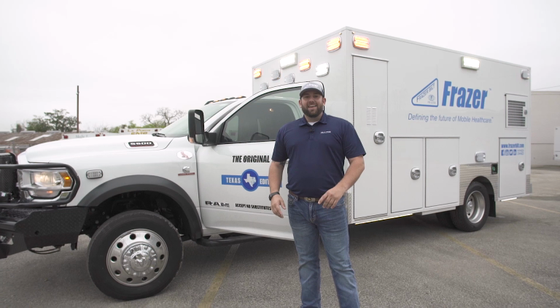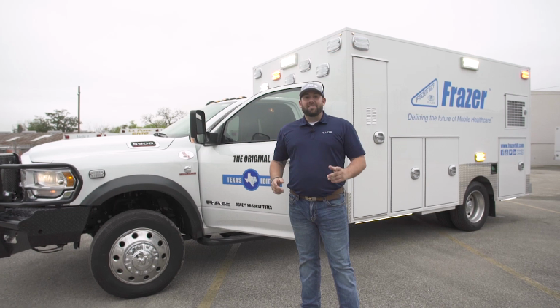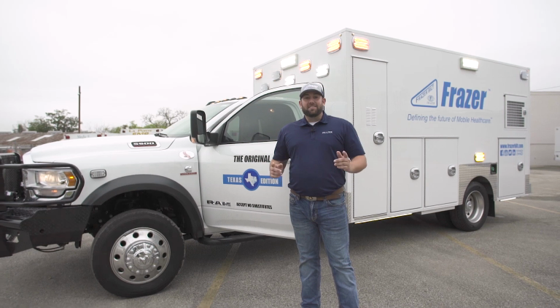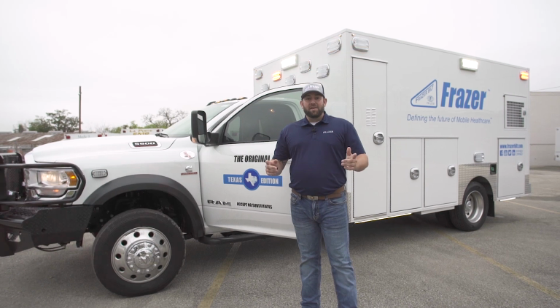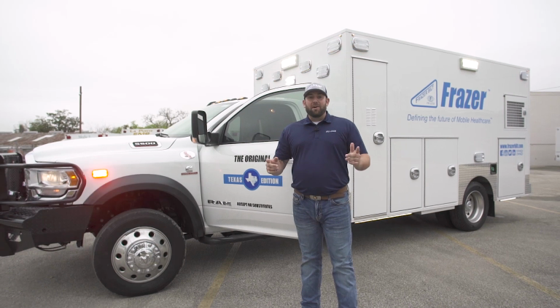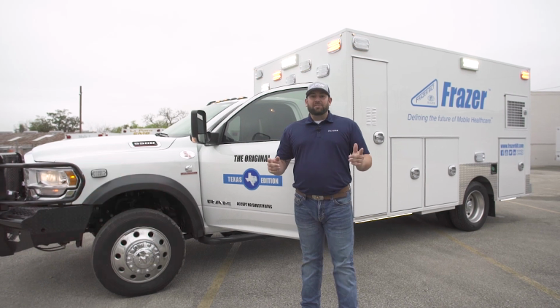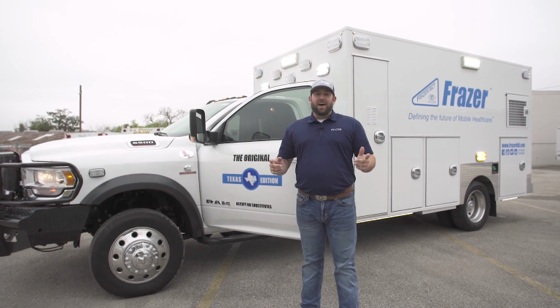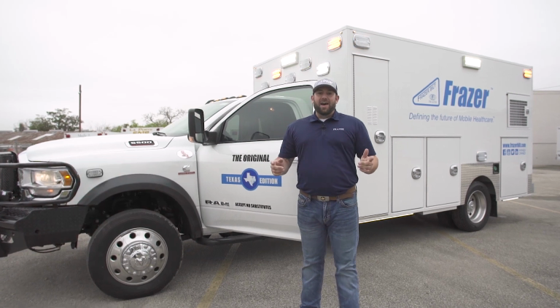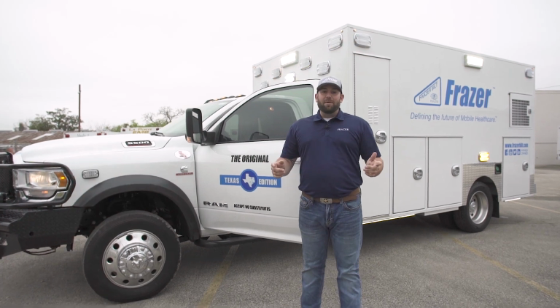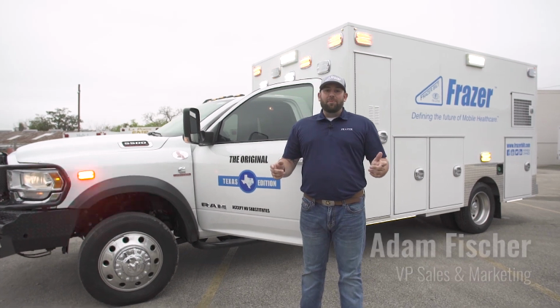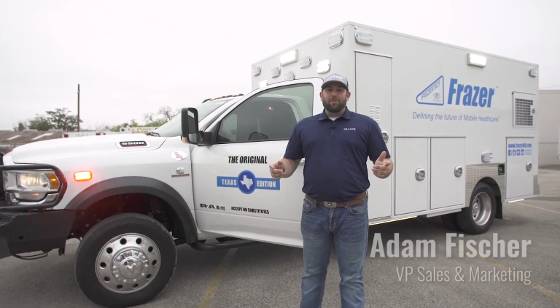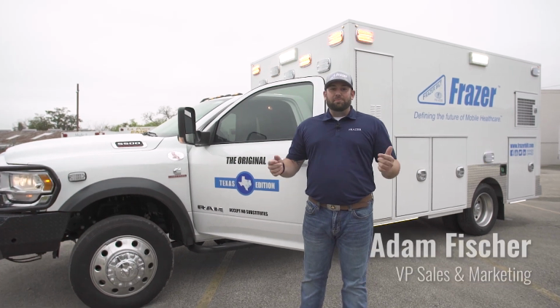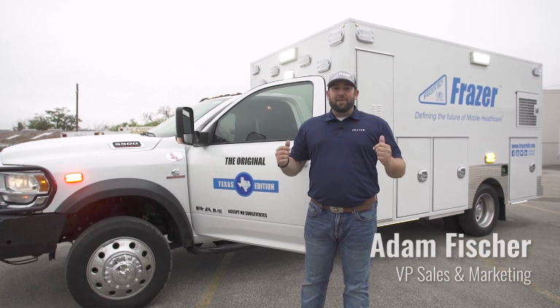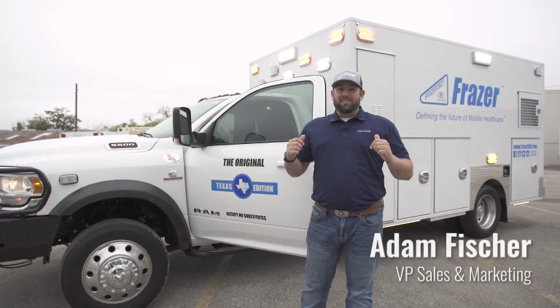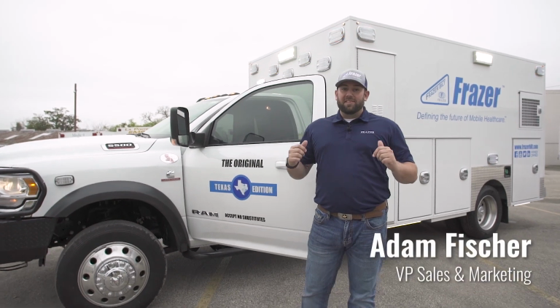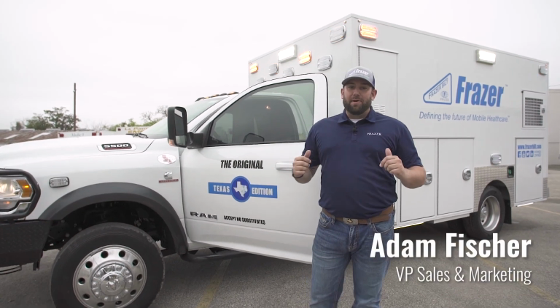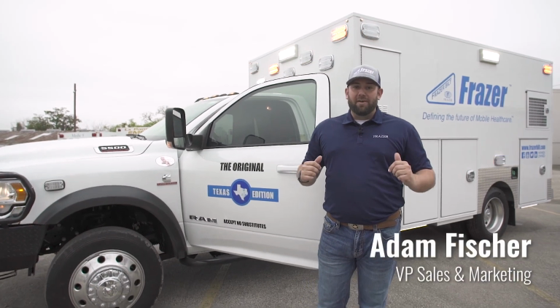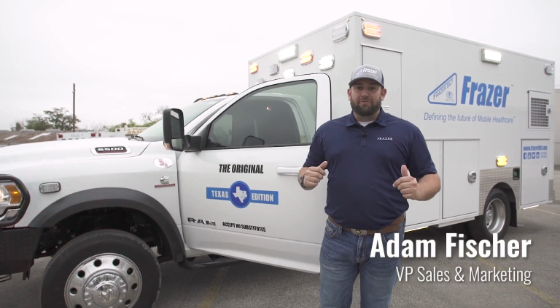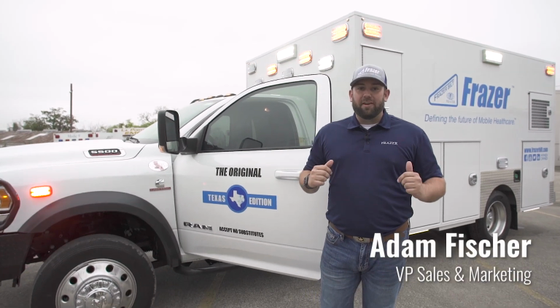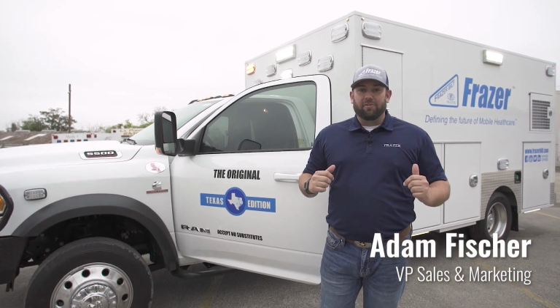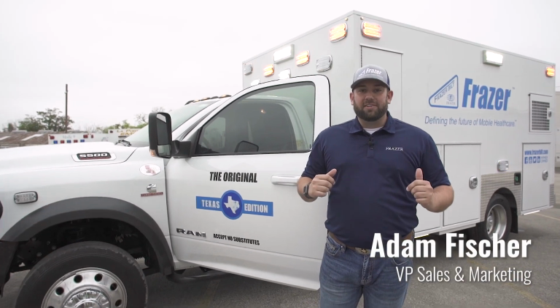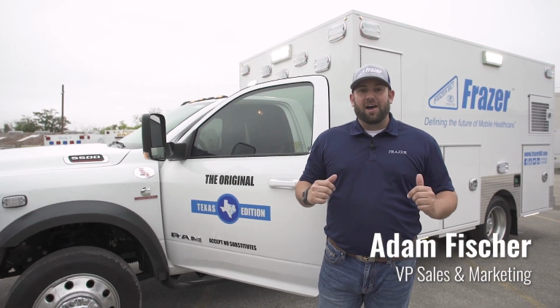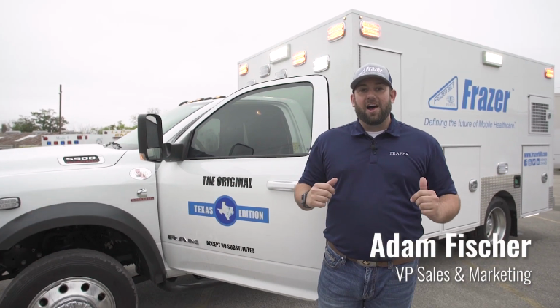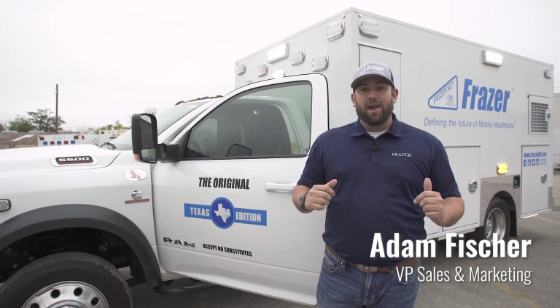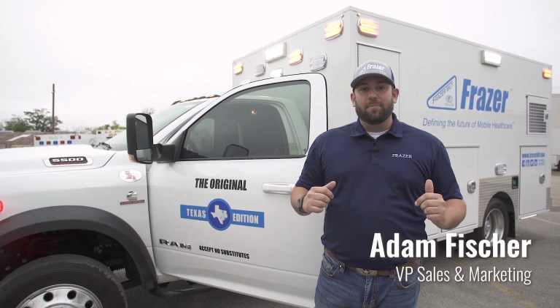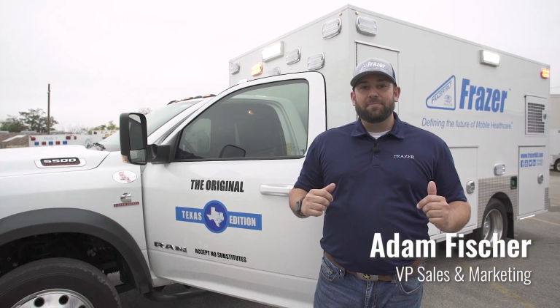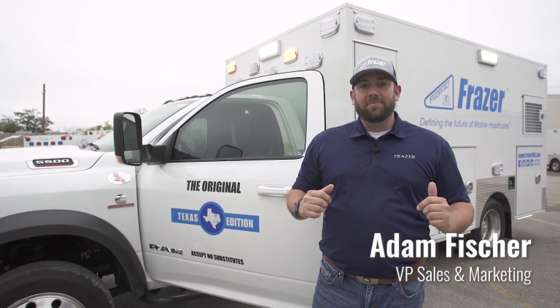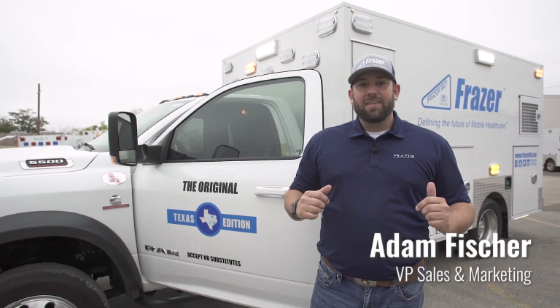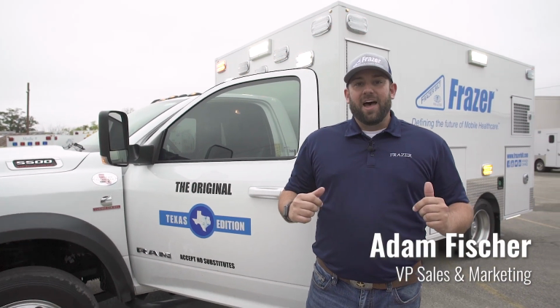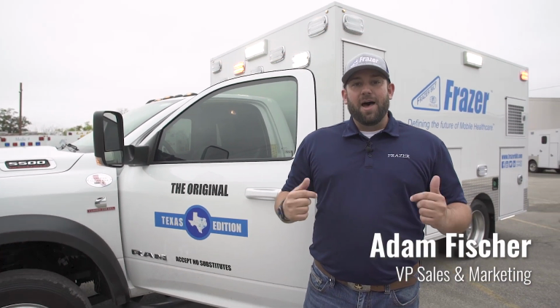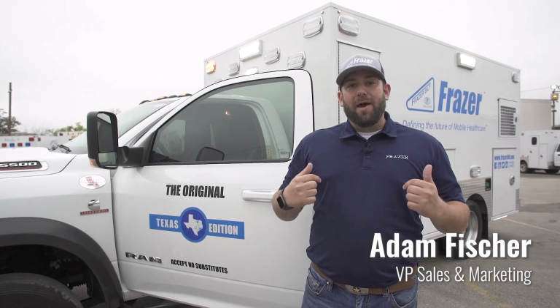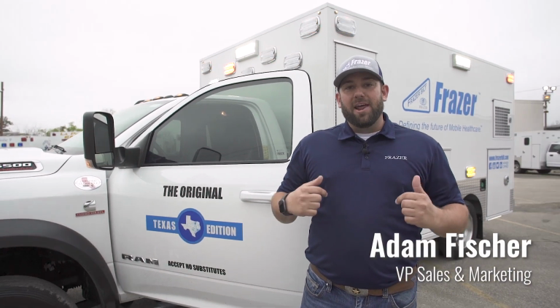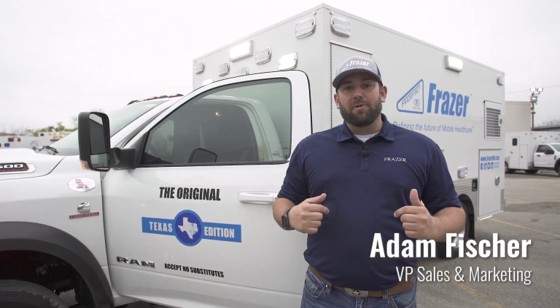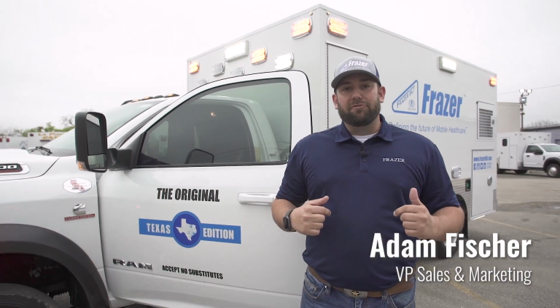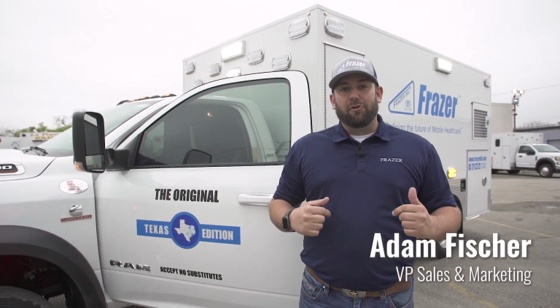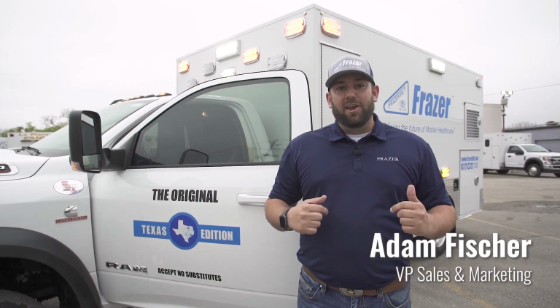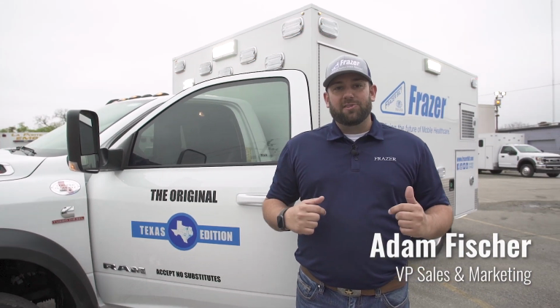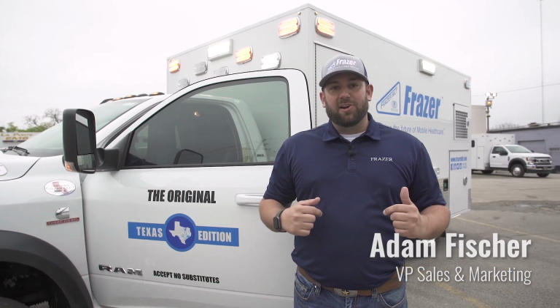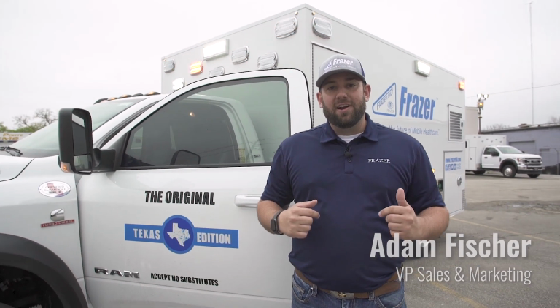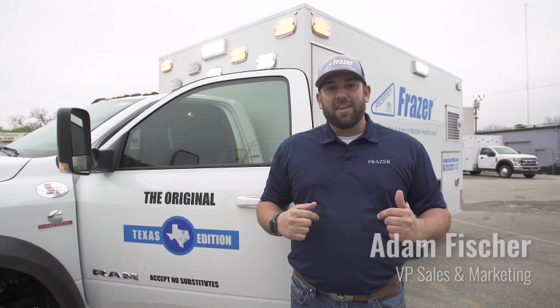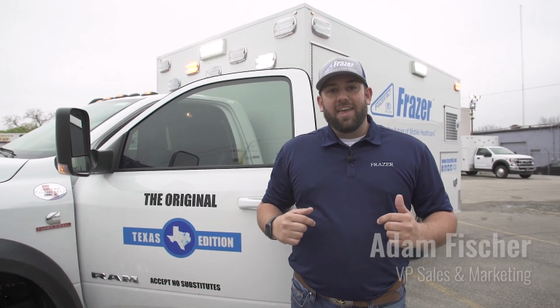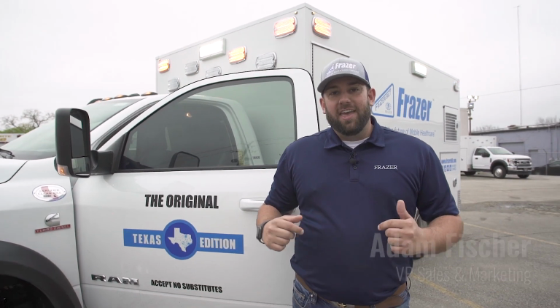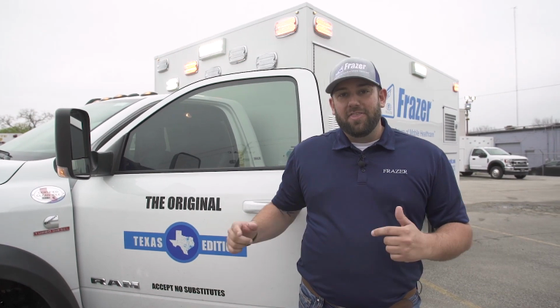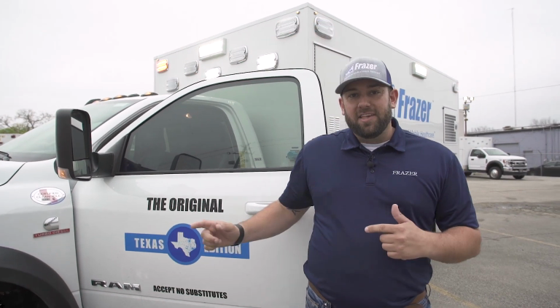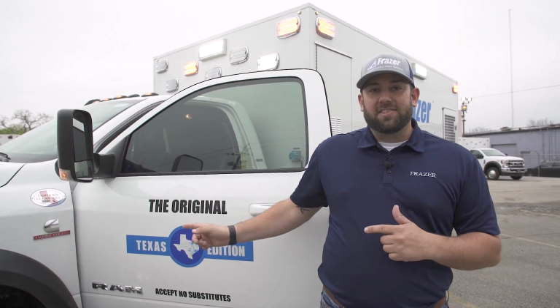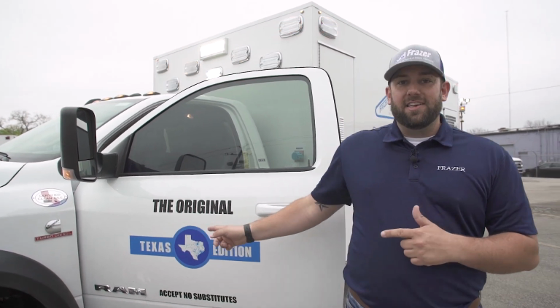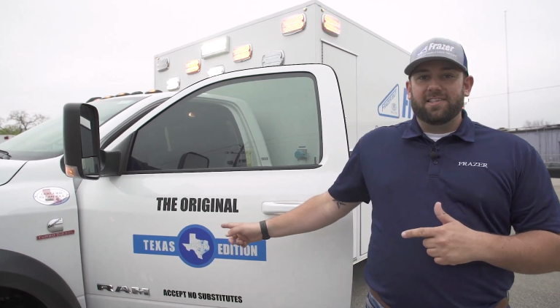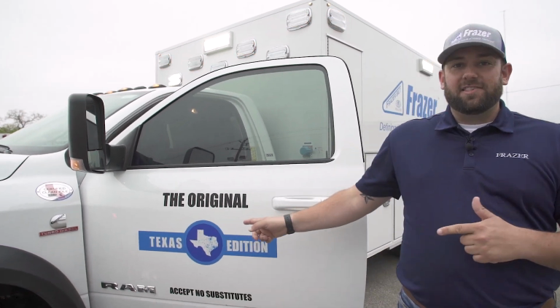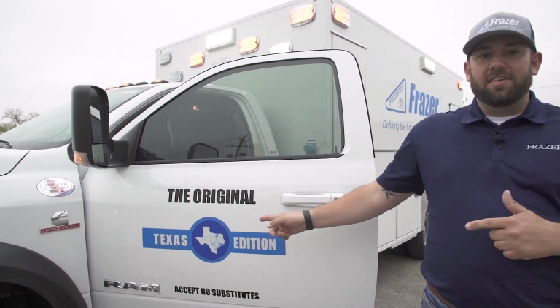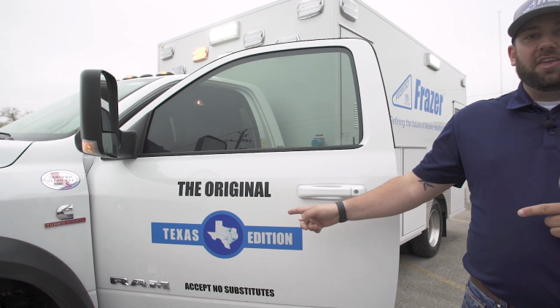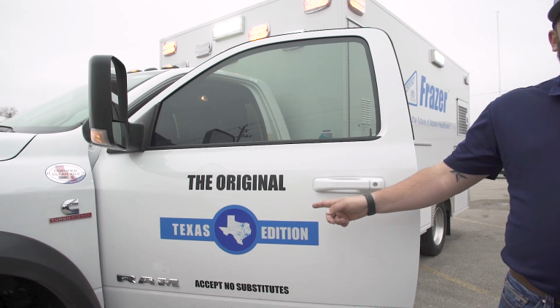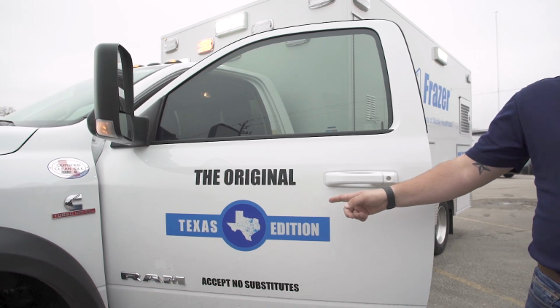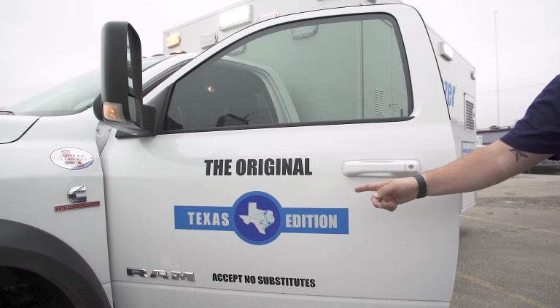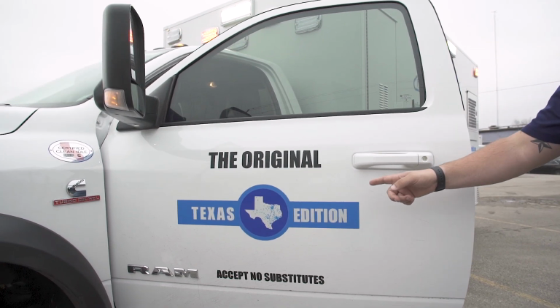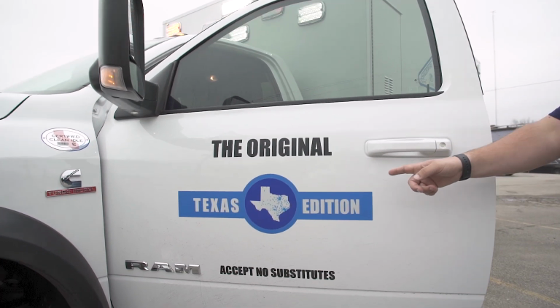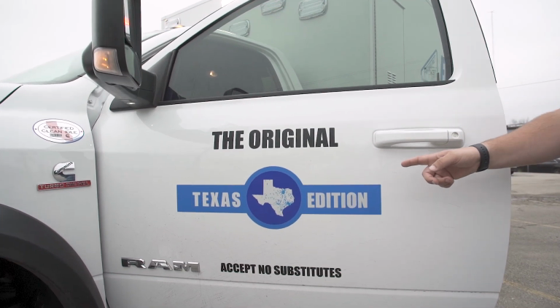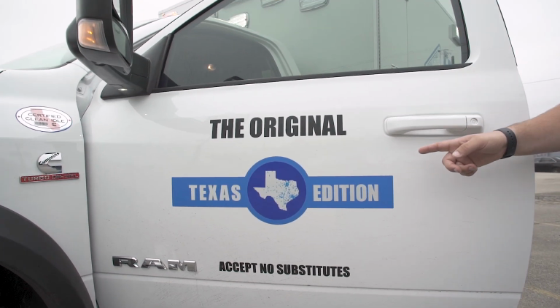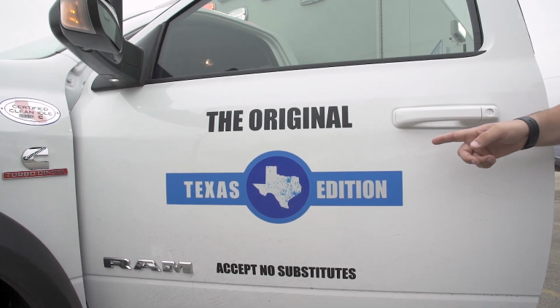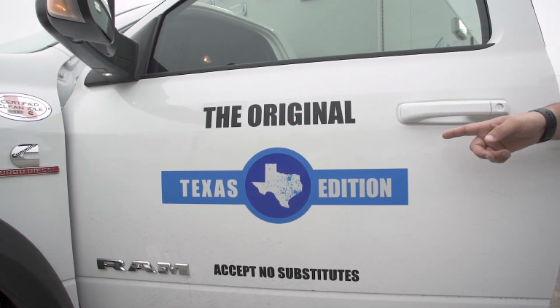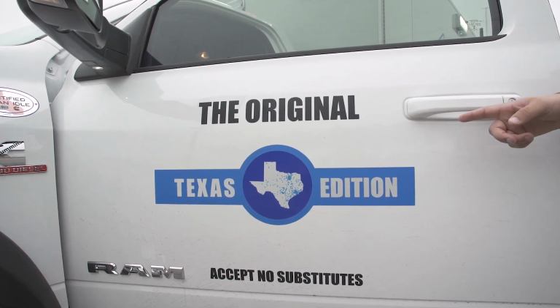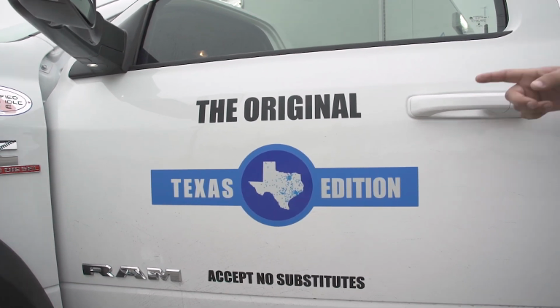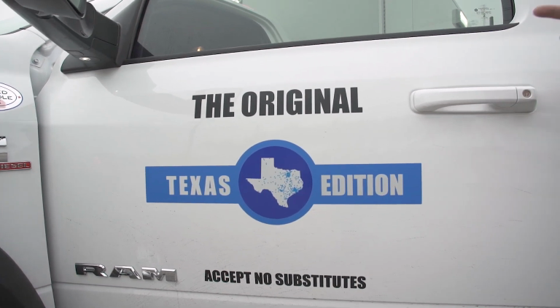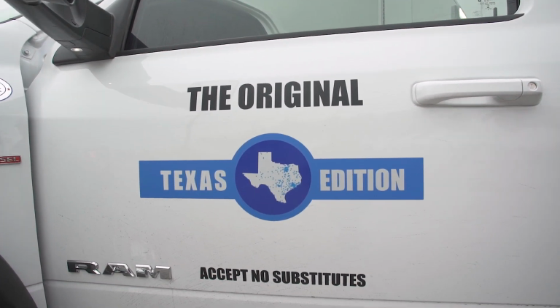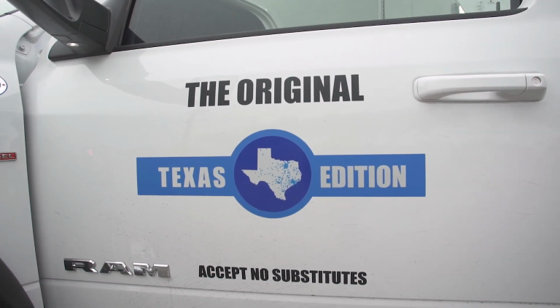It's demo time, which means it's my favorite time. I'm Adam with Fraser, and this is the original Texas edition.